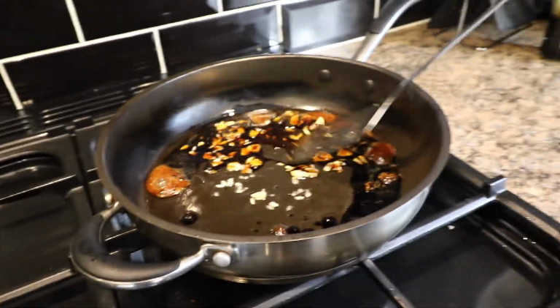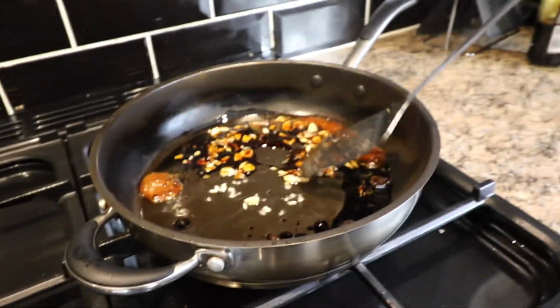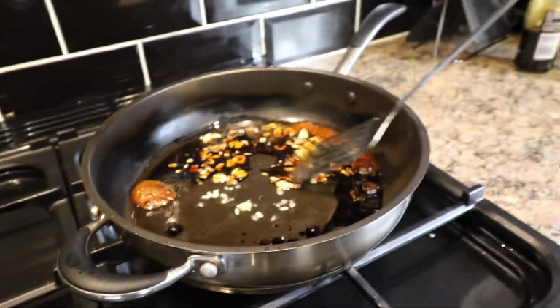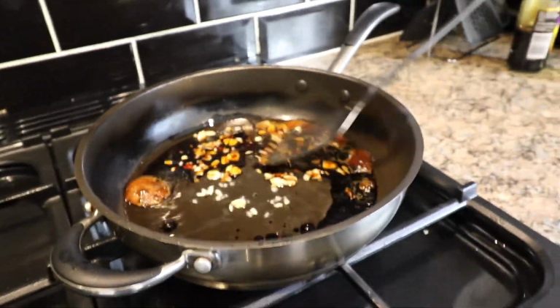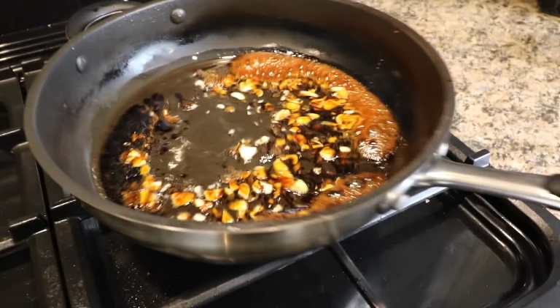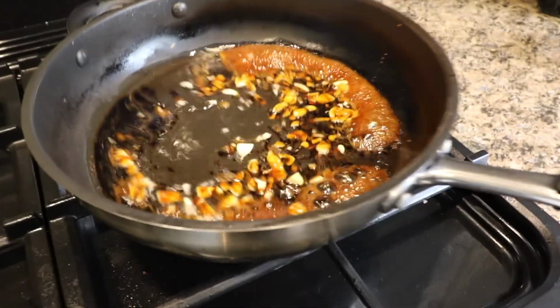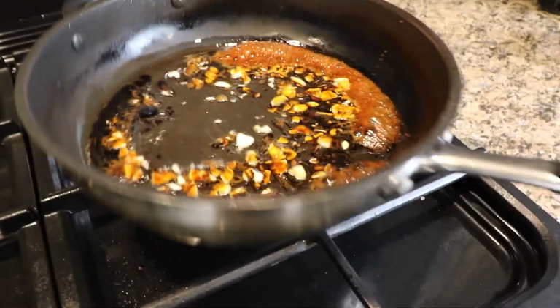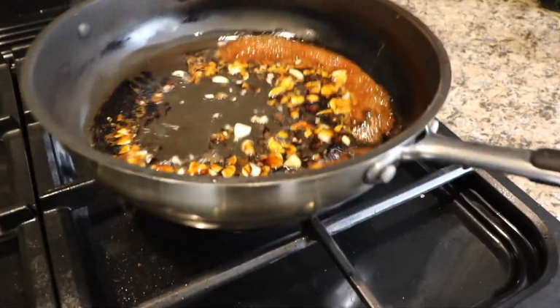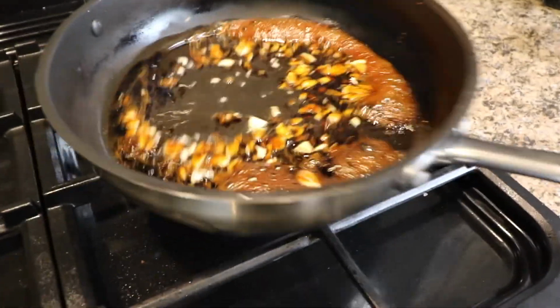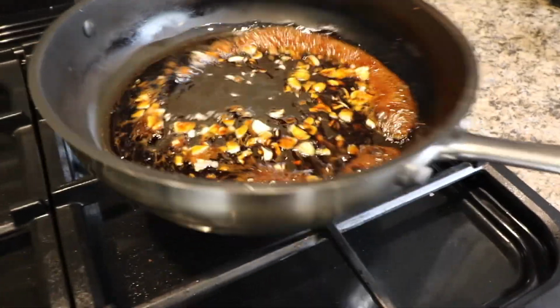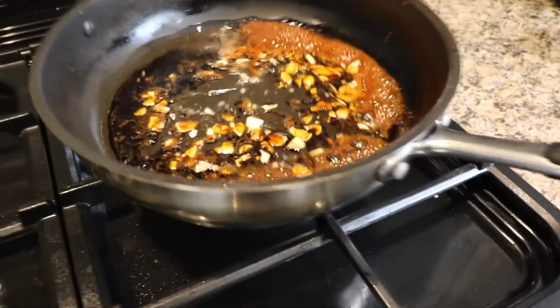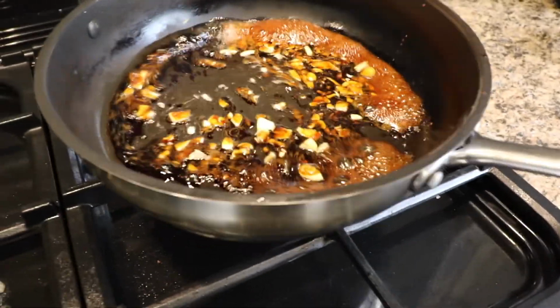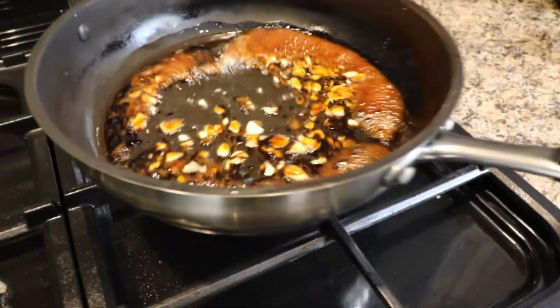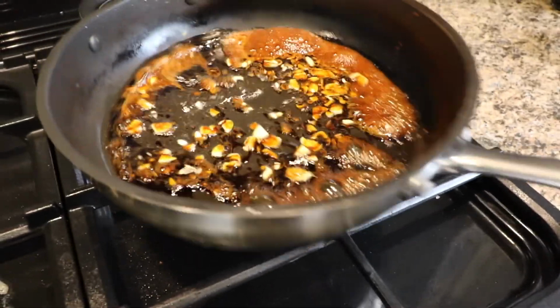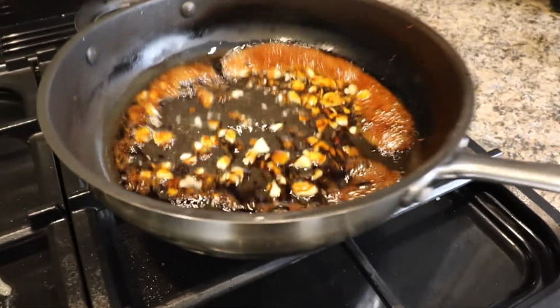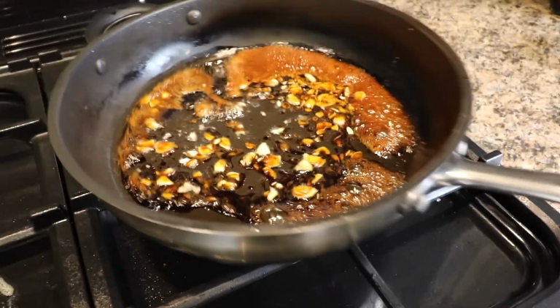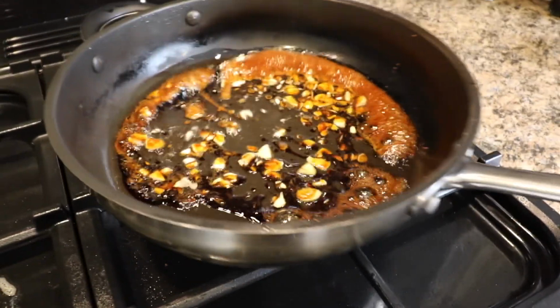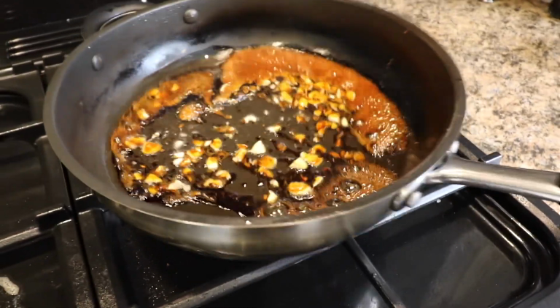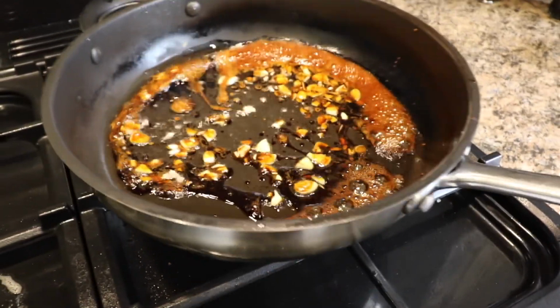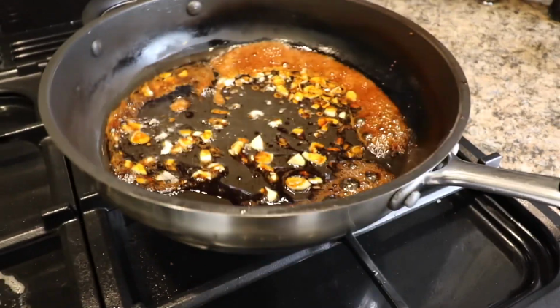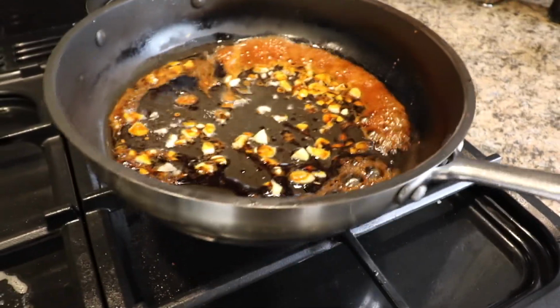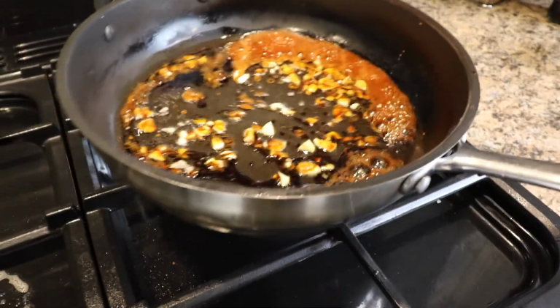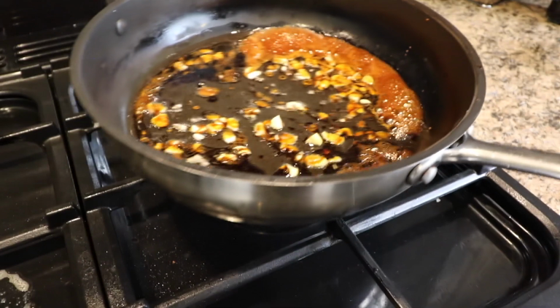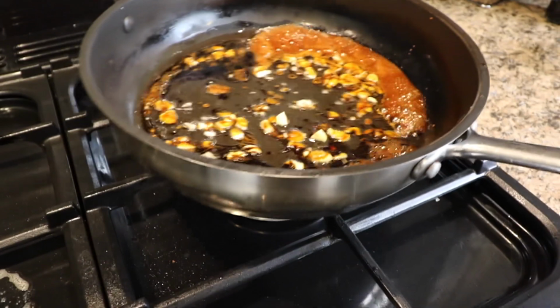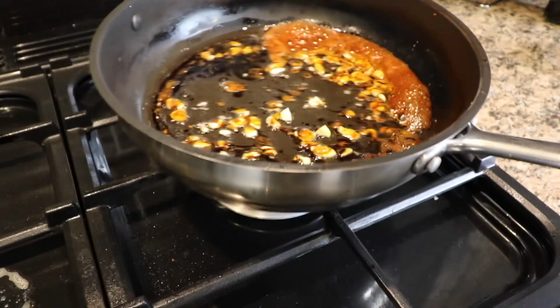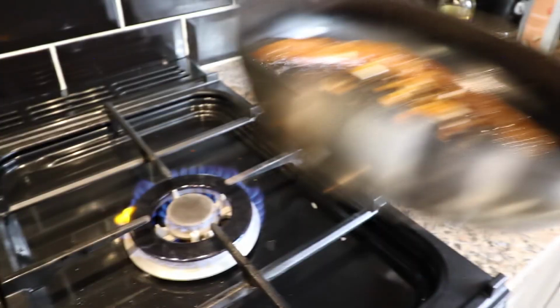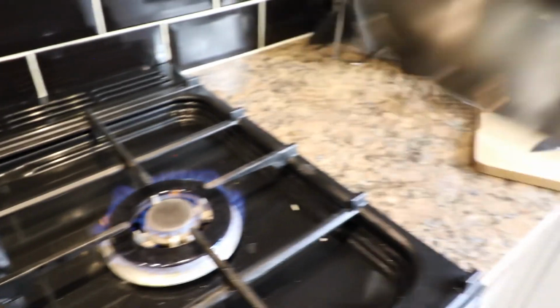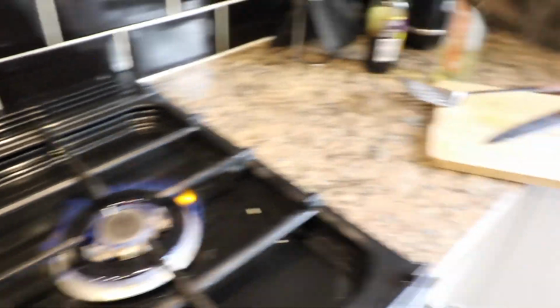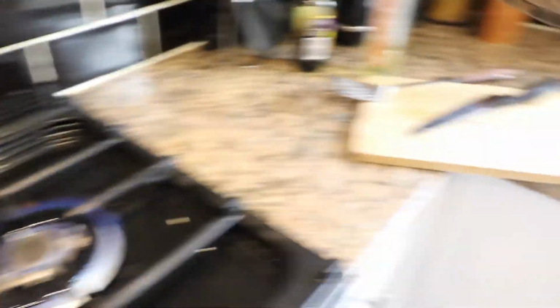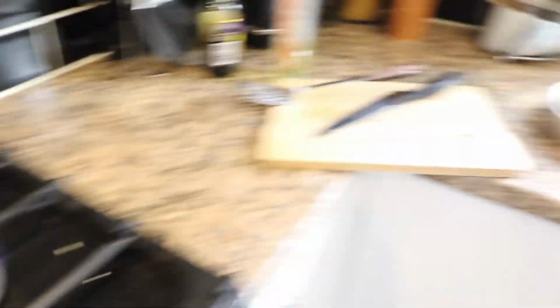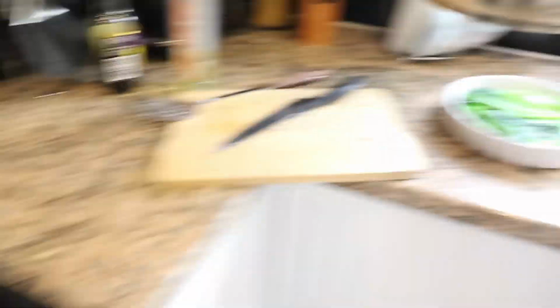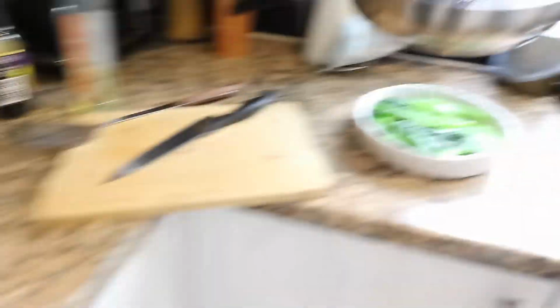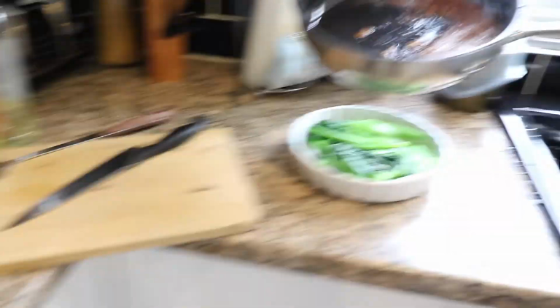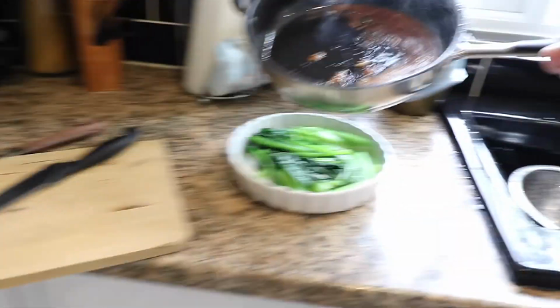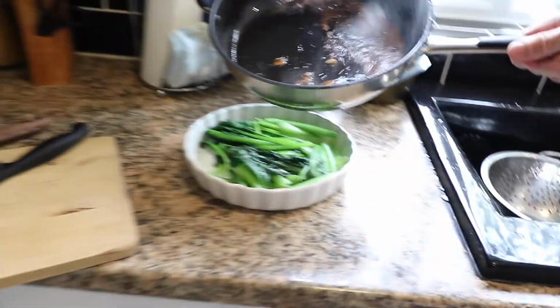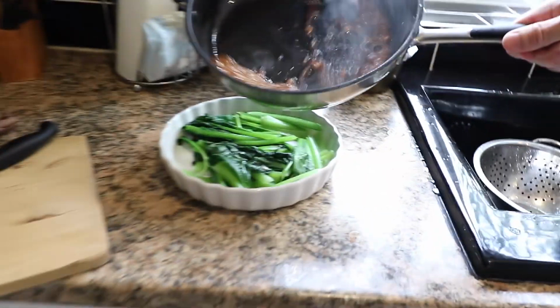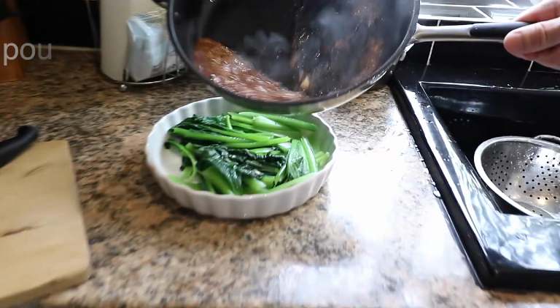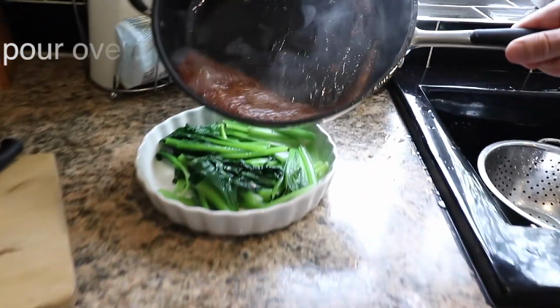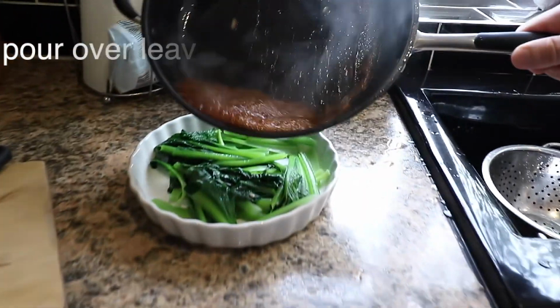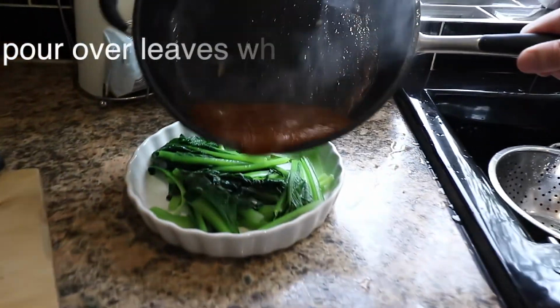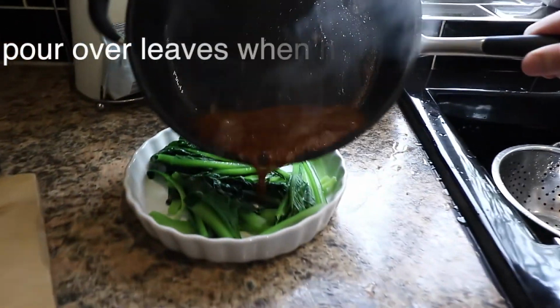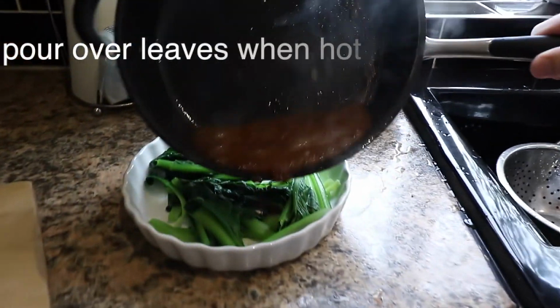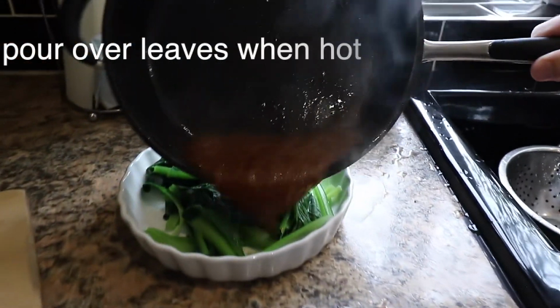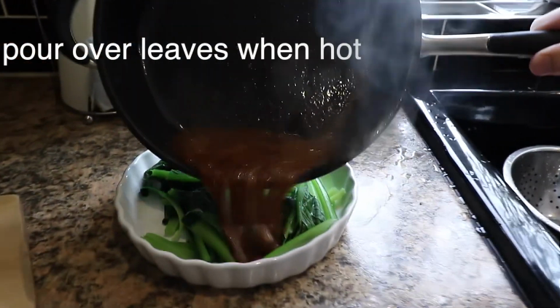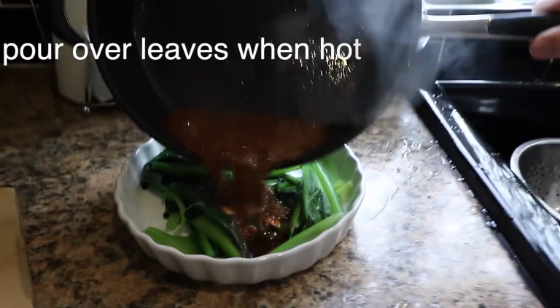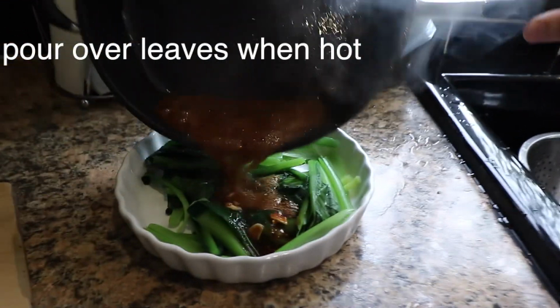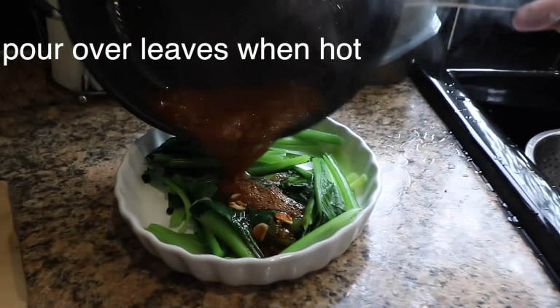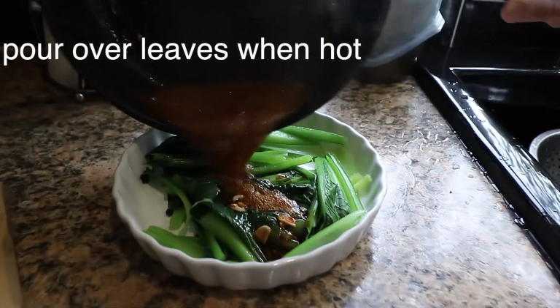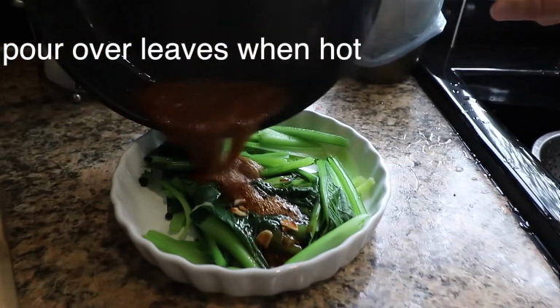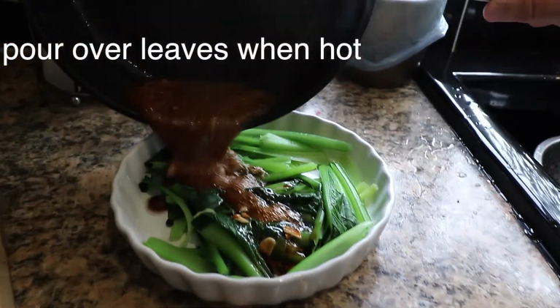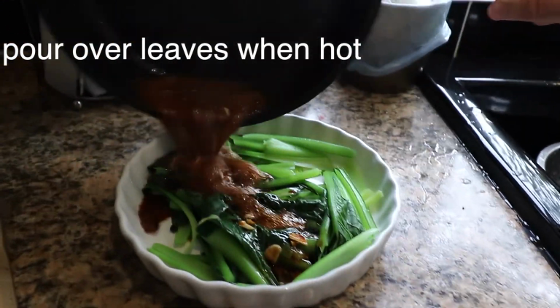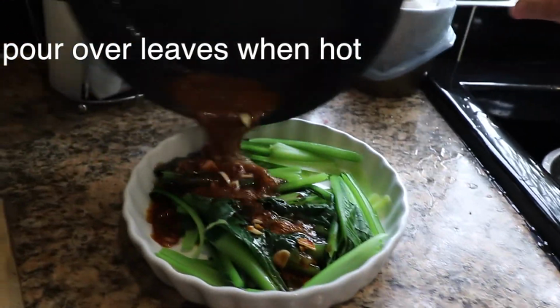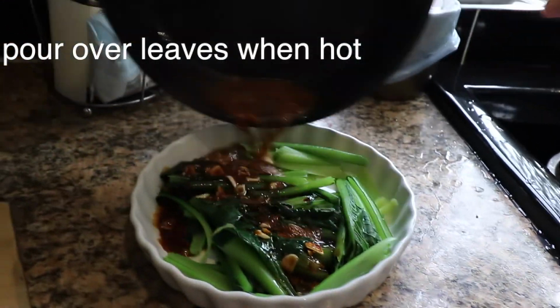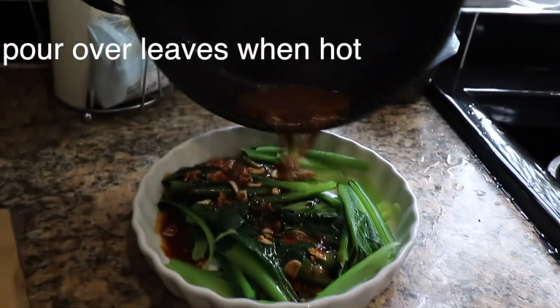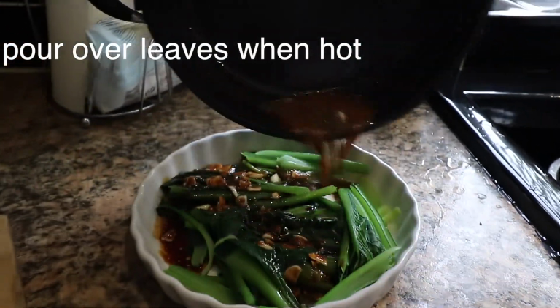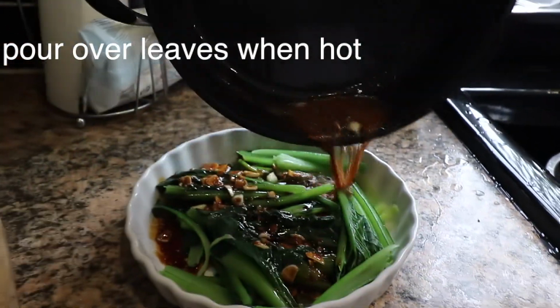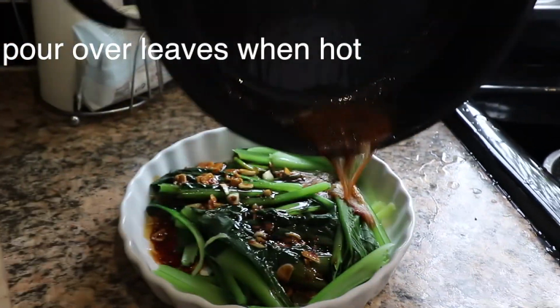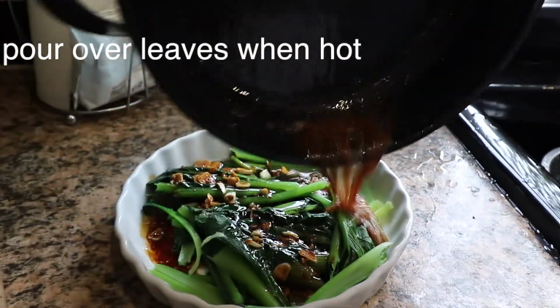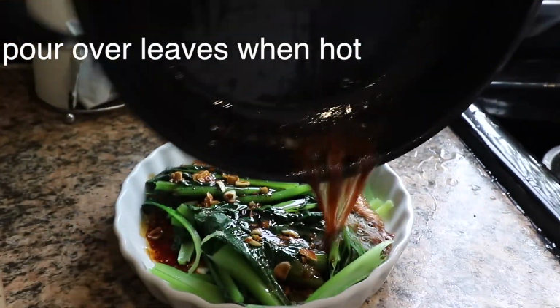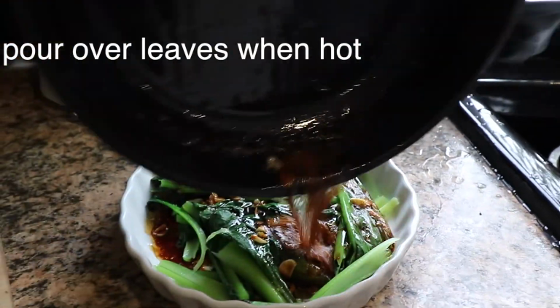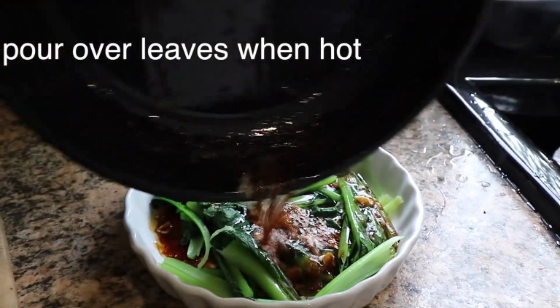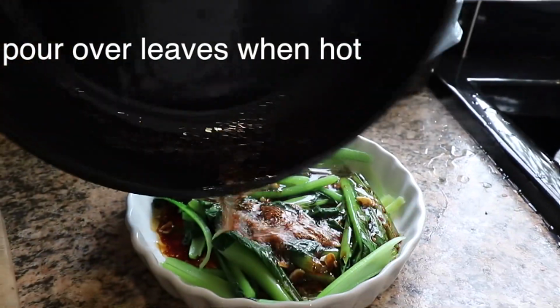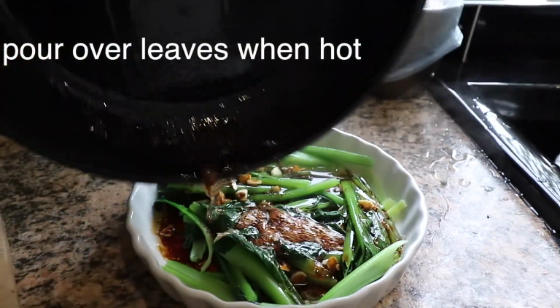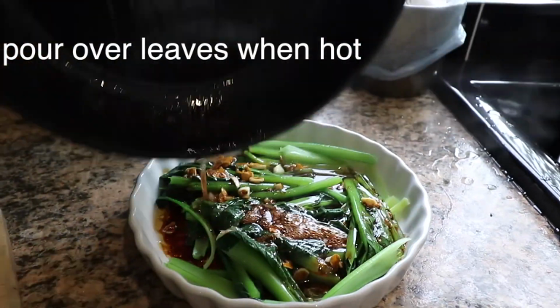Bring it up to a hot temperature but before the garlic burns, then straight over — pour it all over the pre-cooked choi-sum.